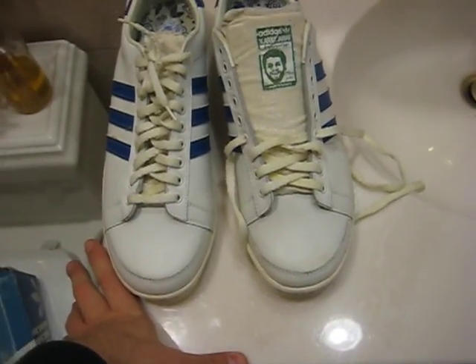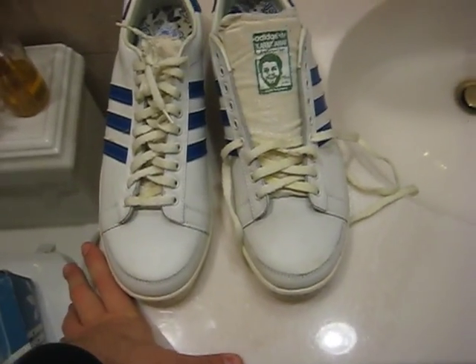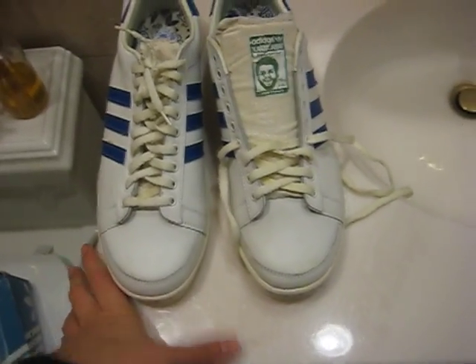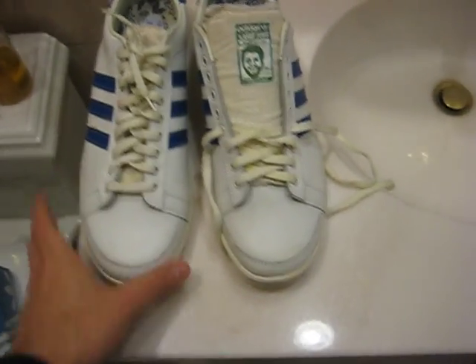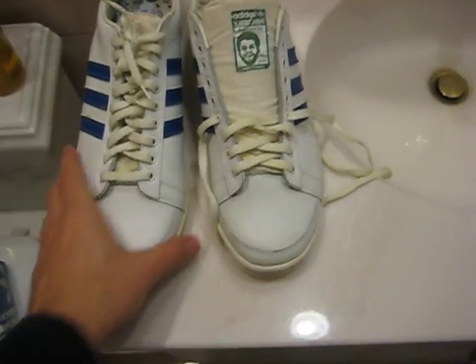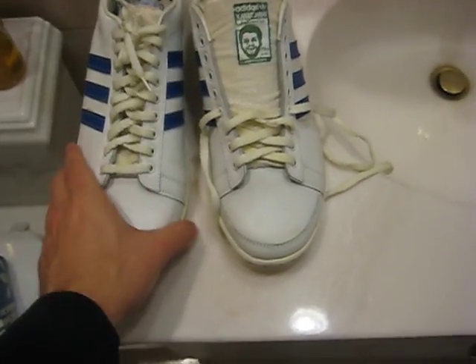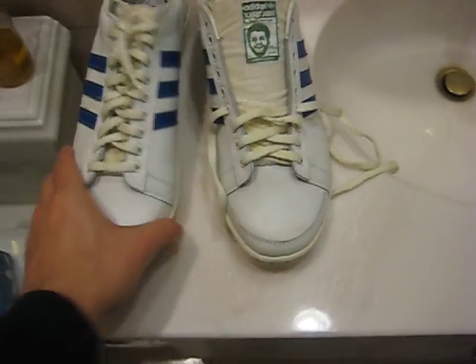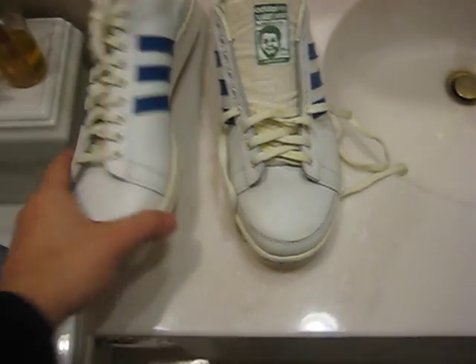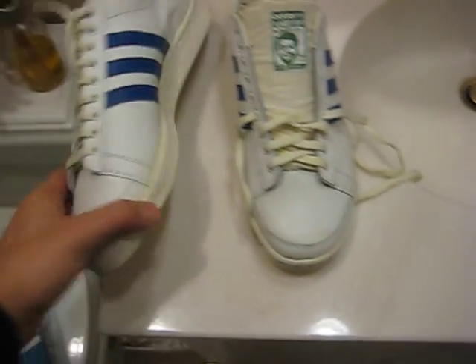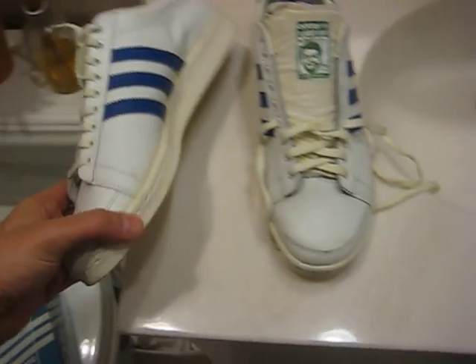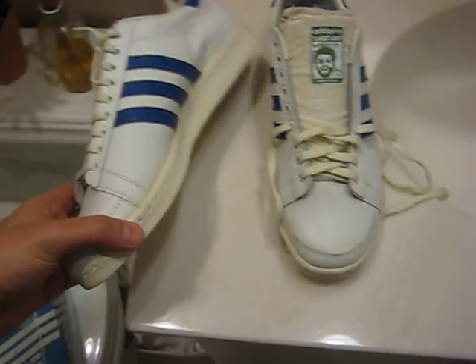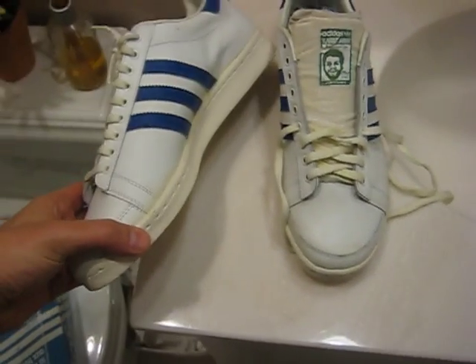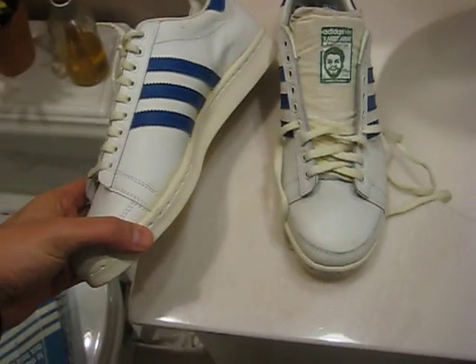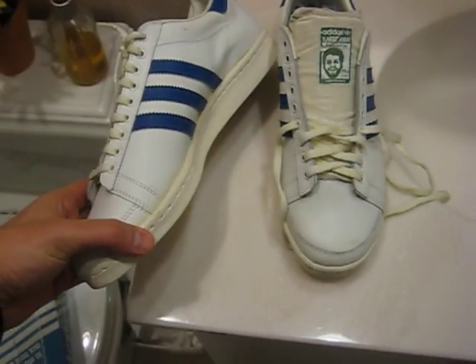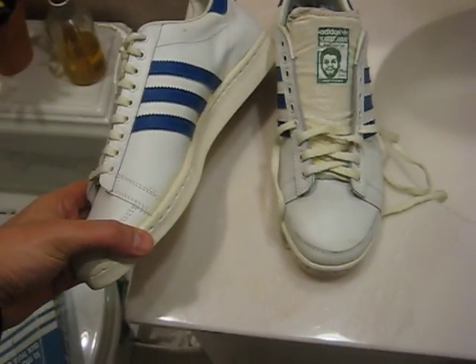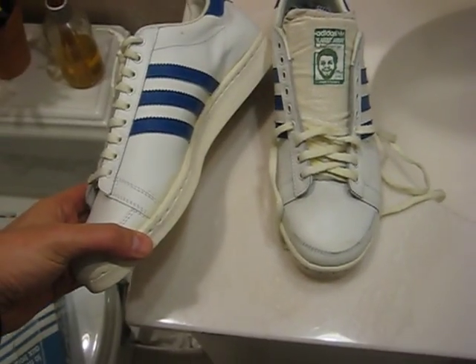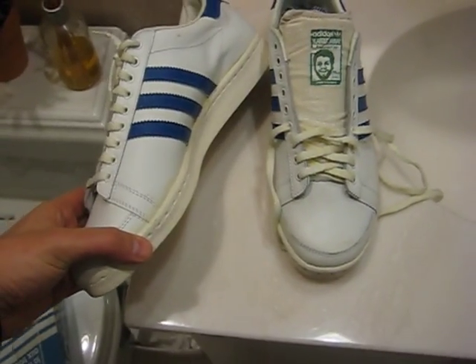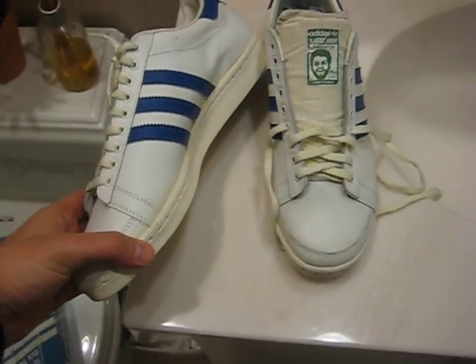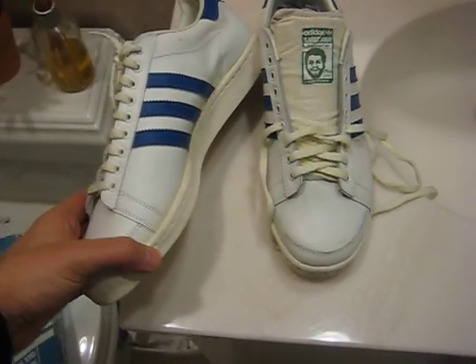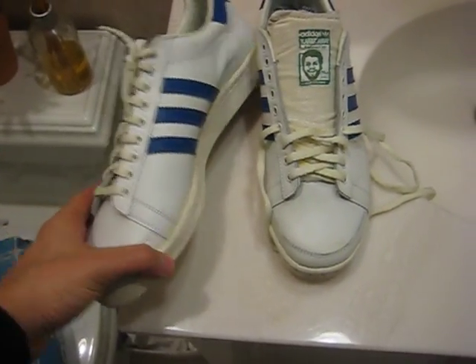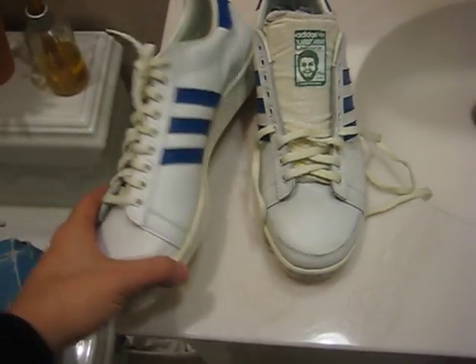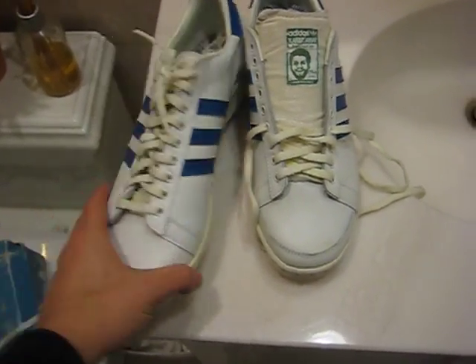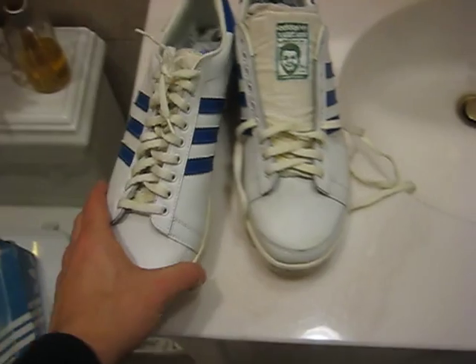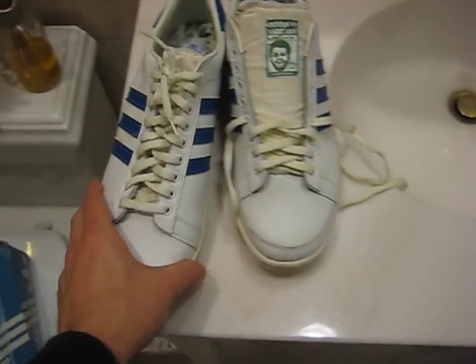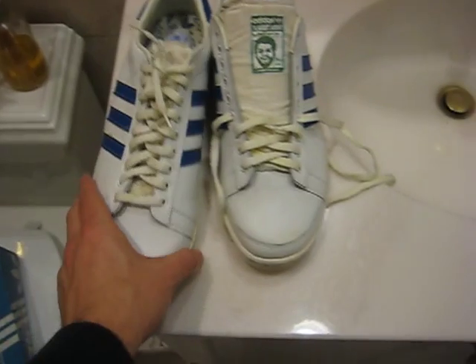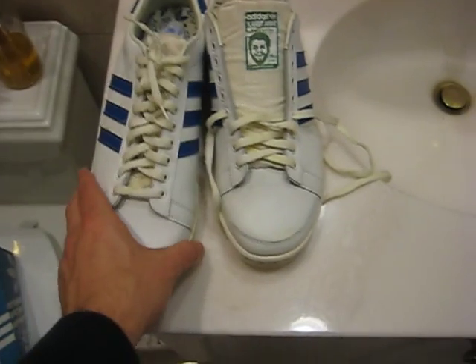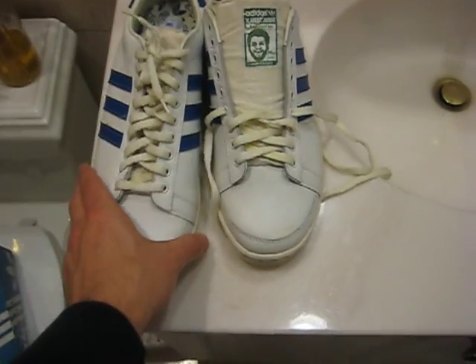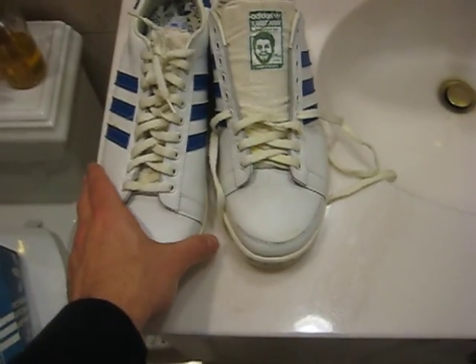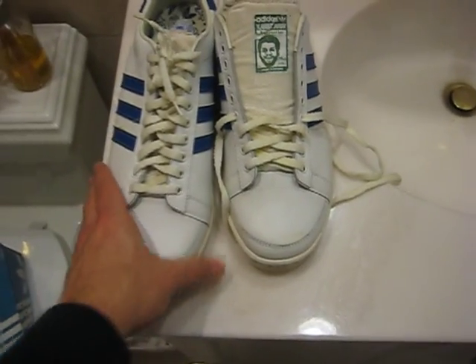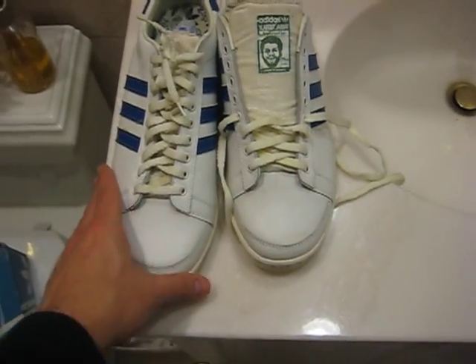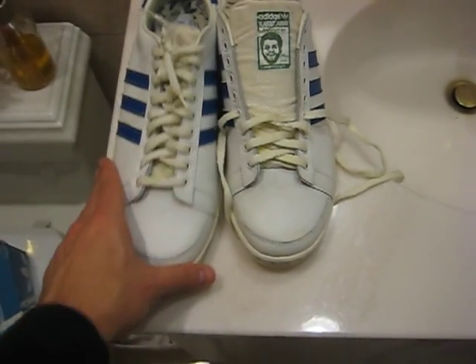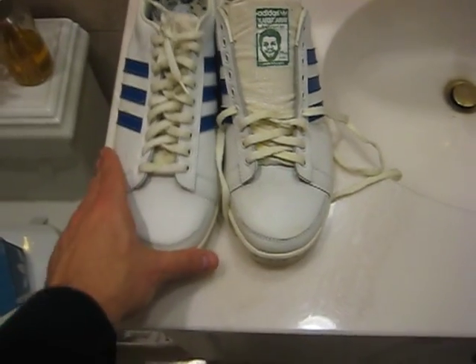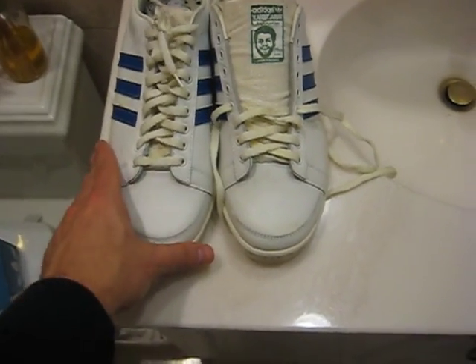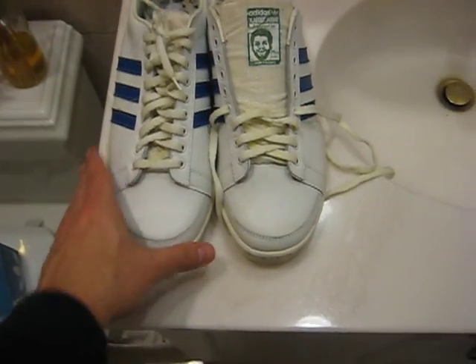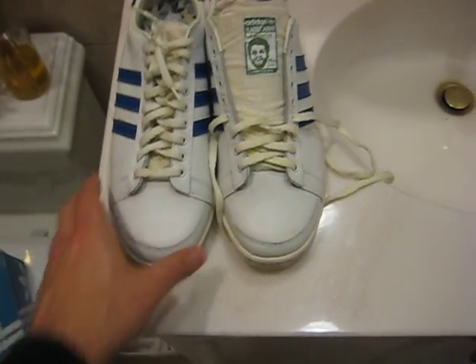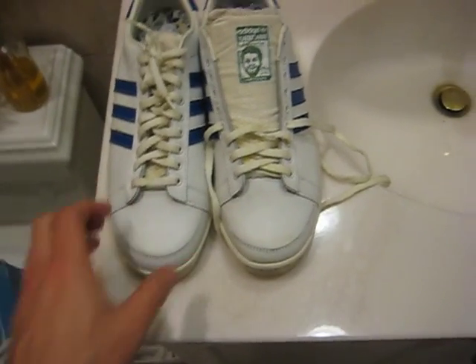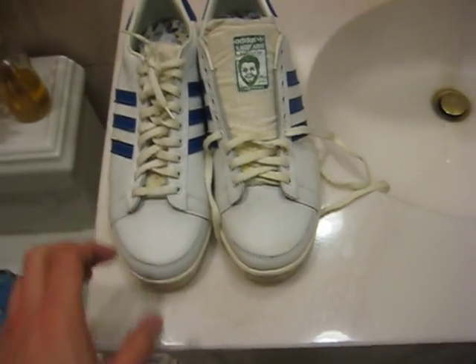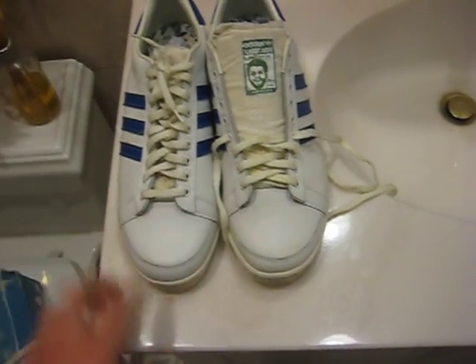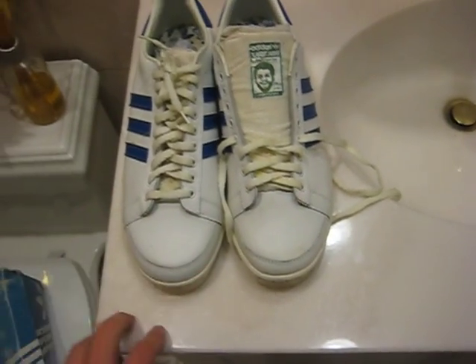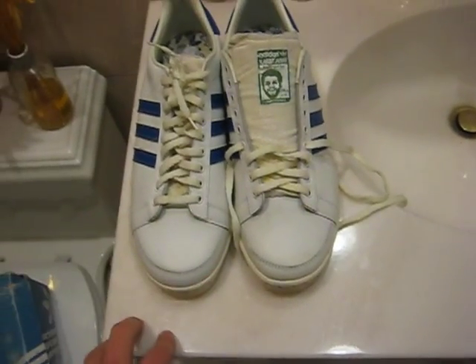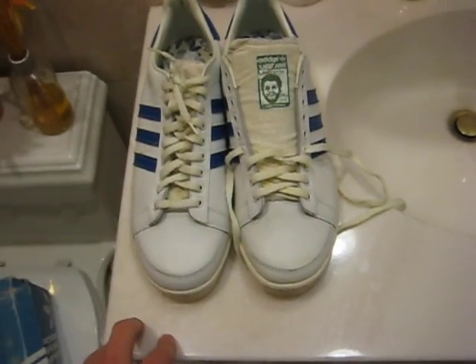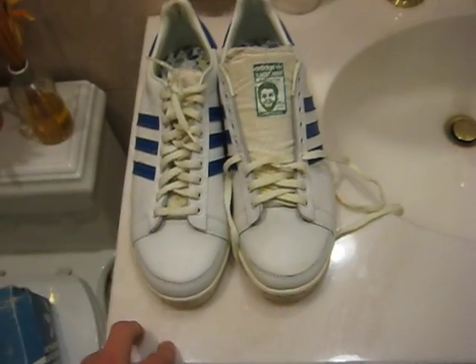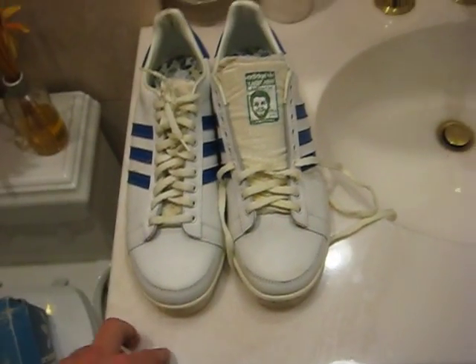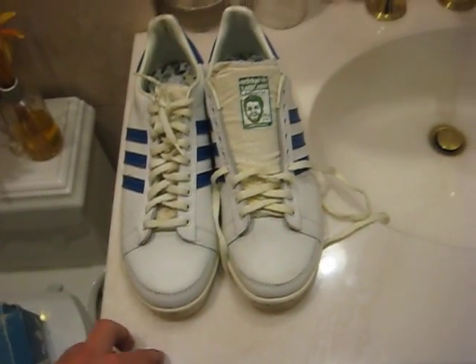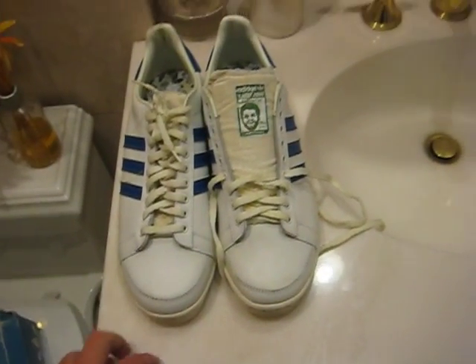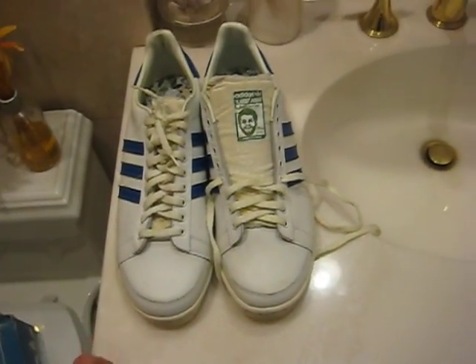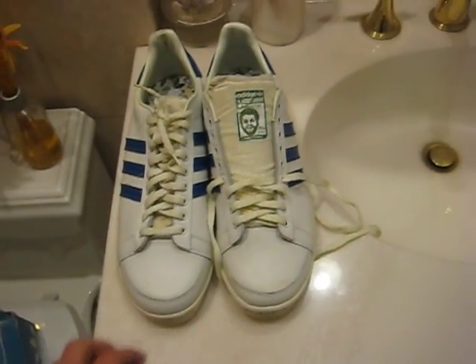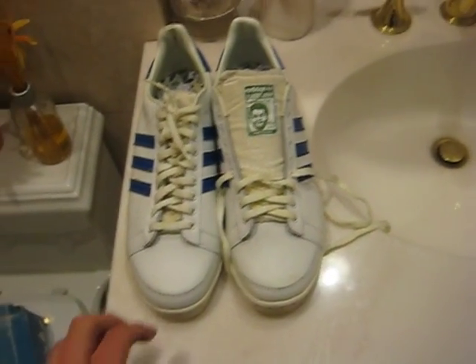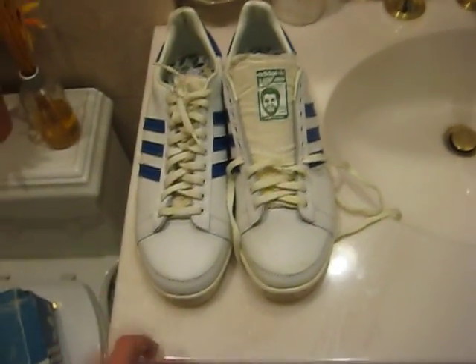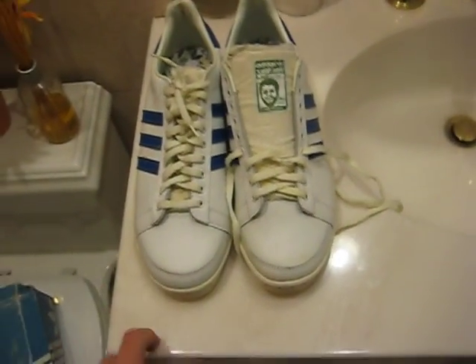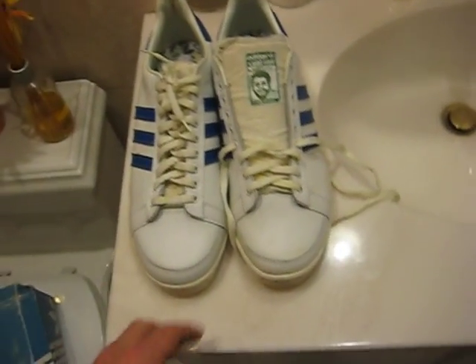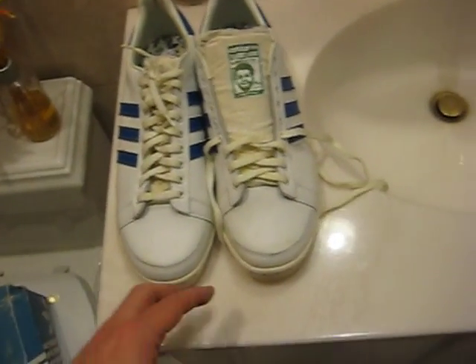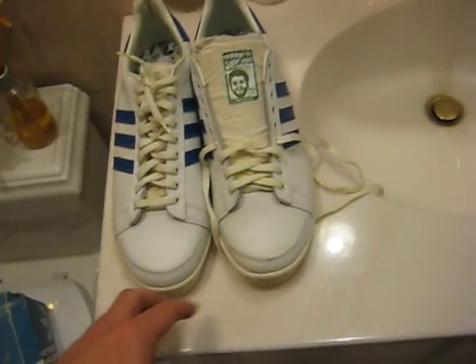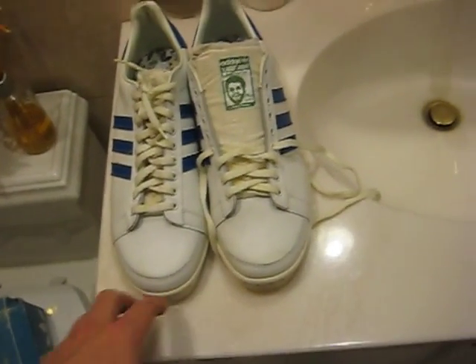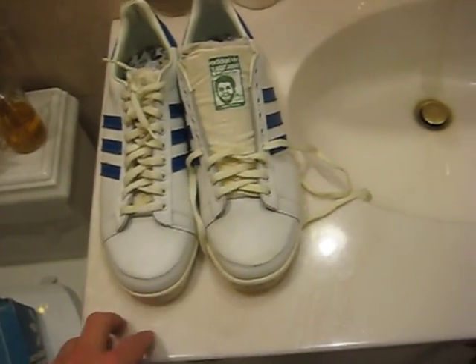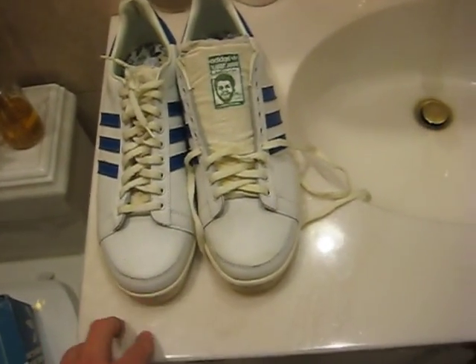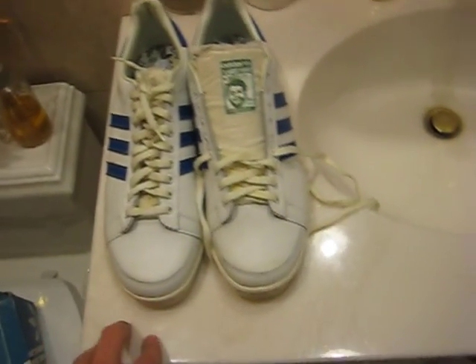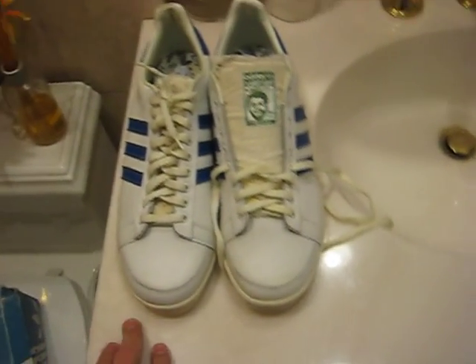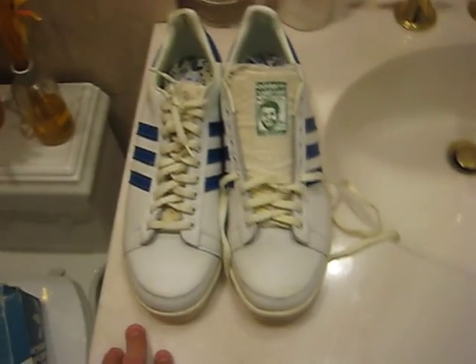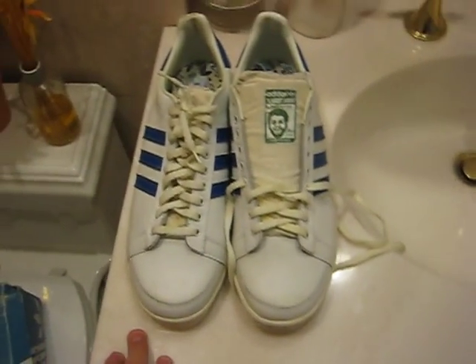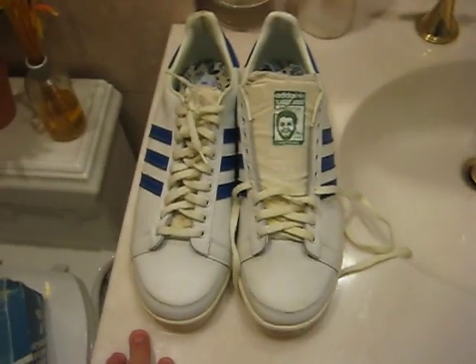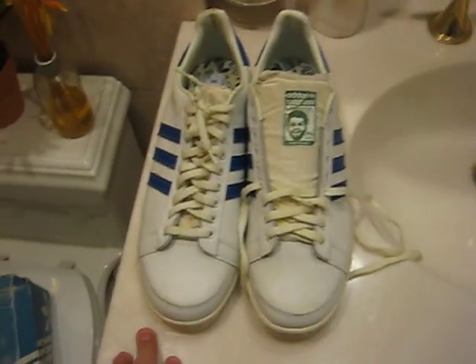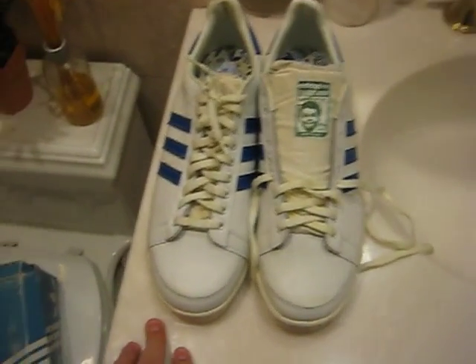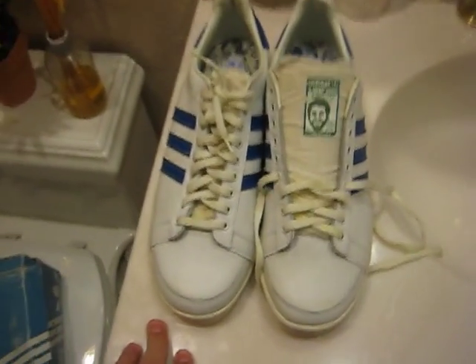So anyhow, that's this part of the video. The next part is going to show you what they look like on the feet.